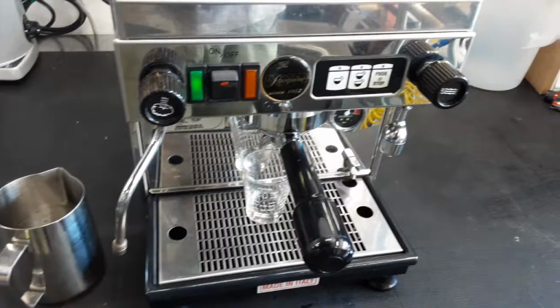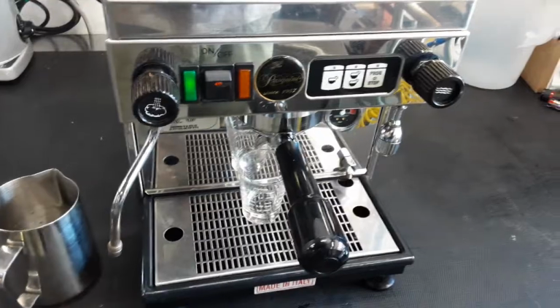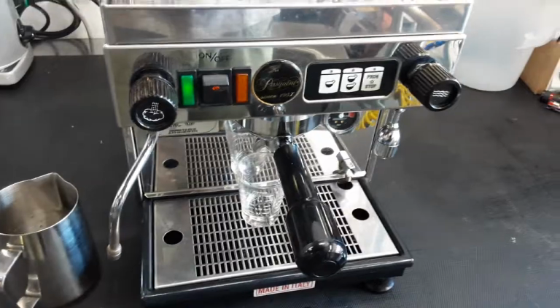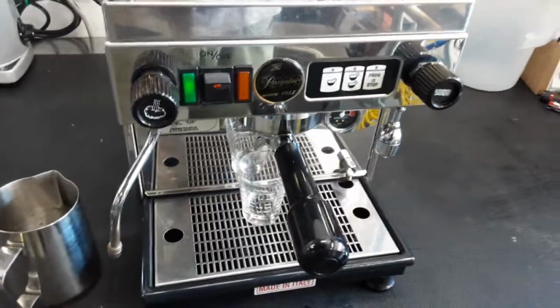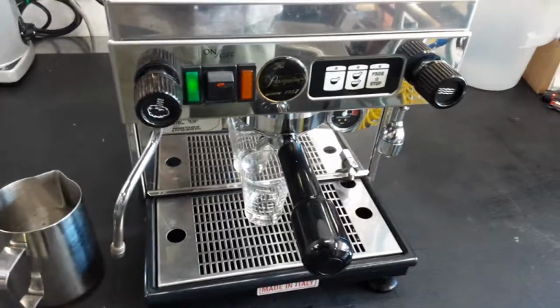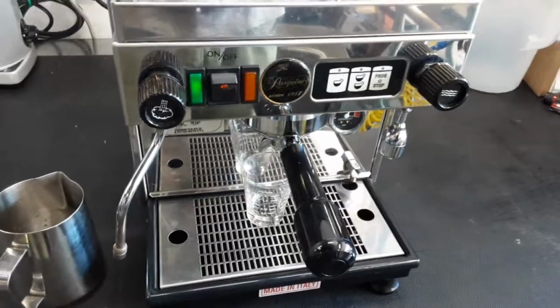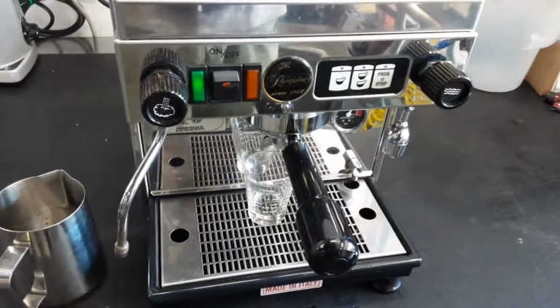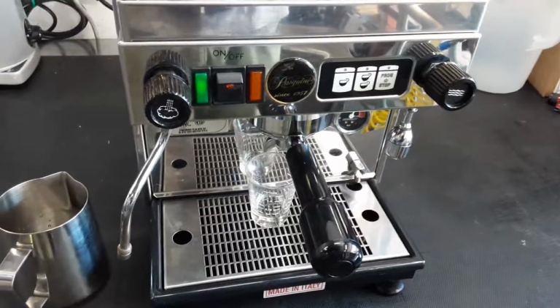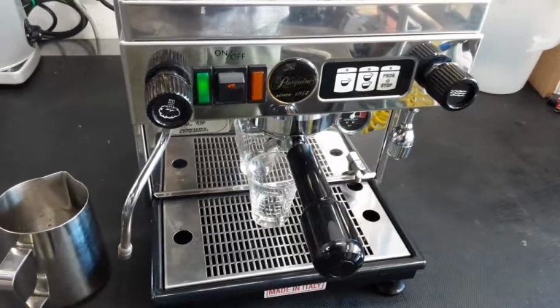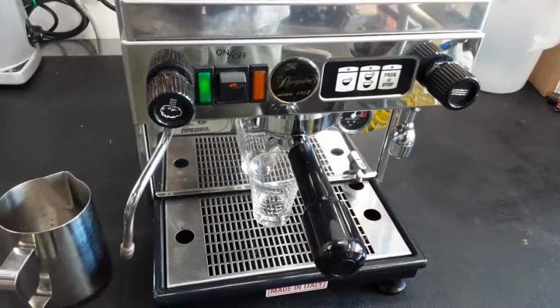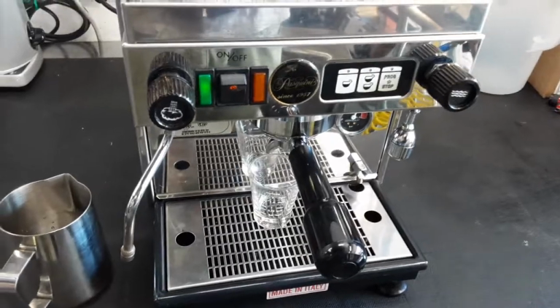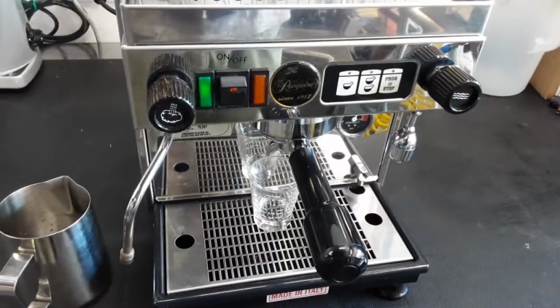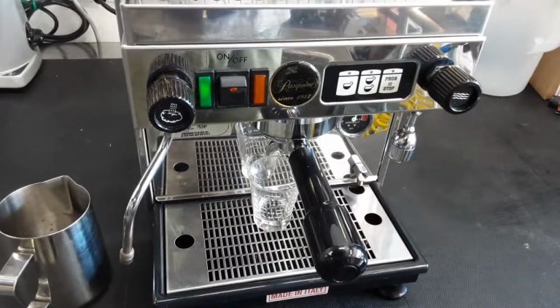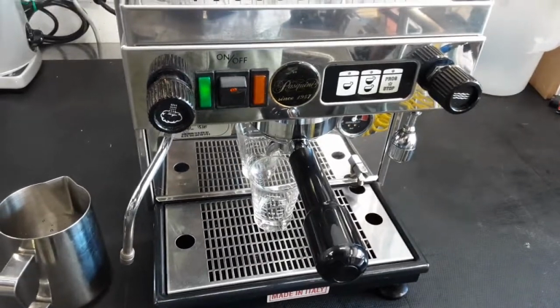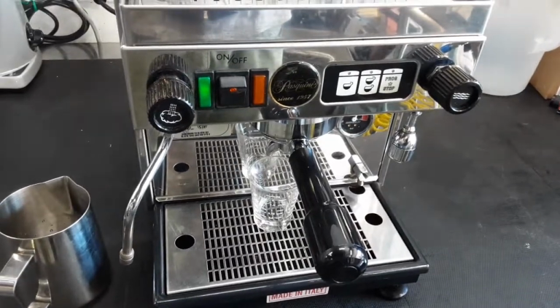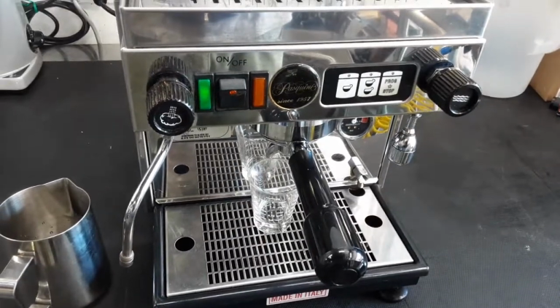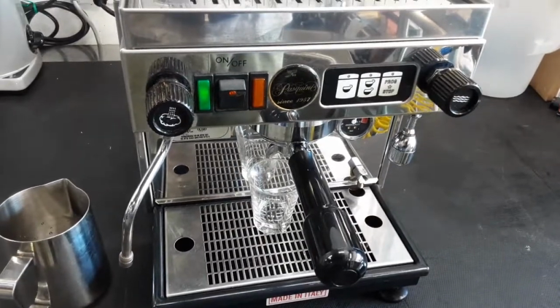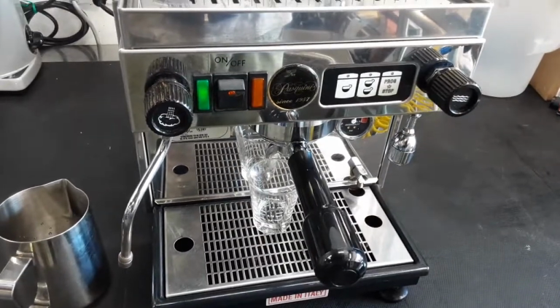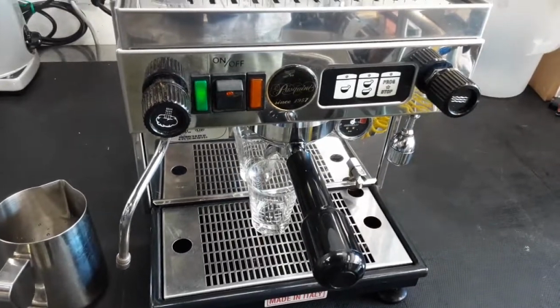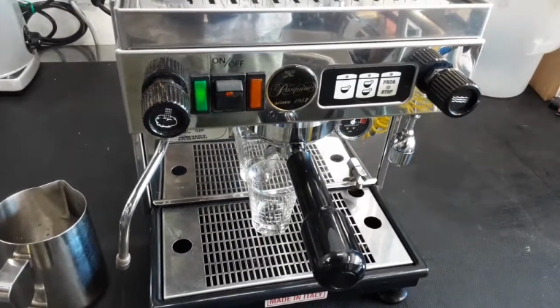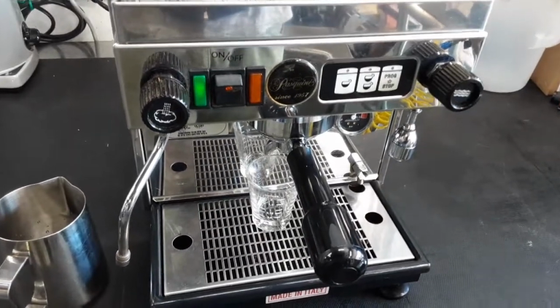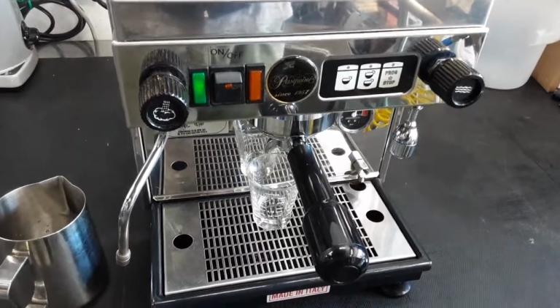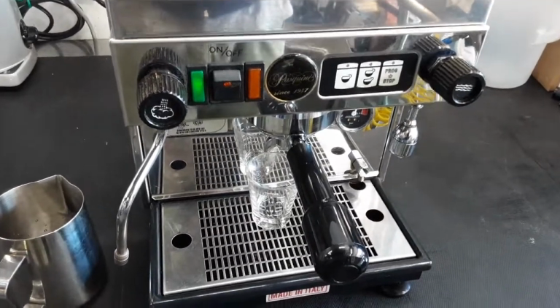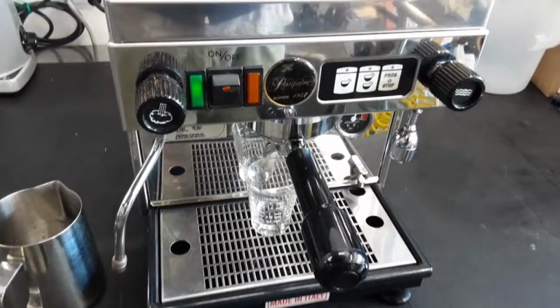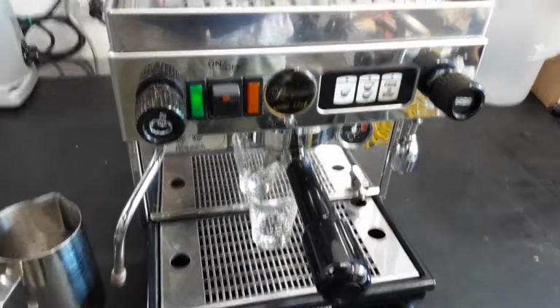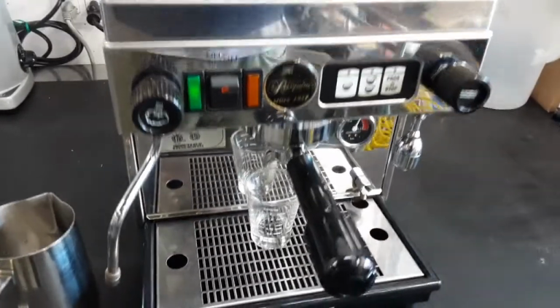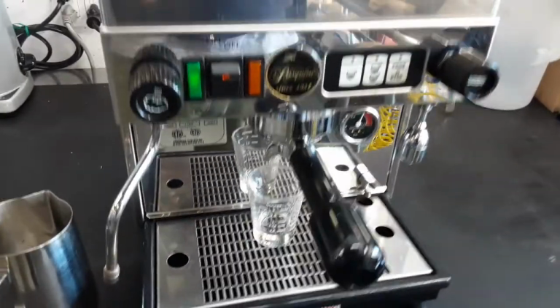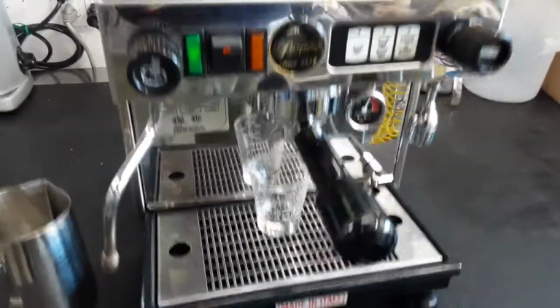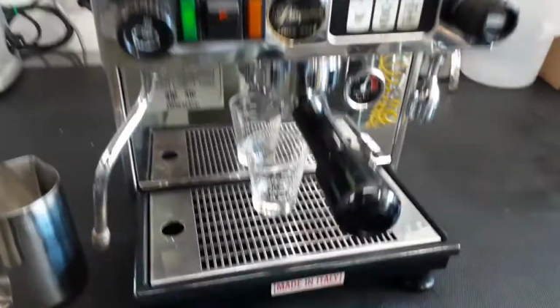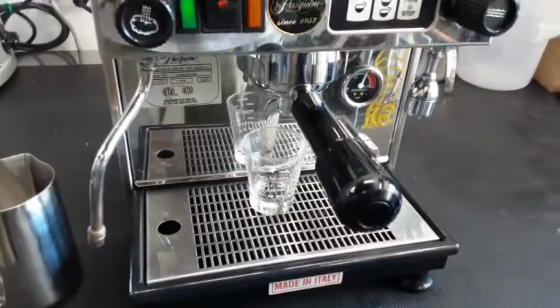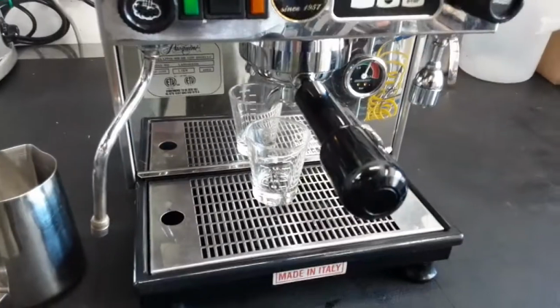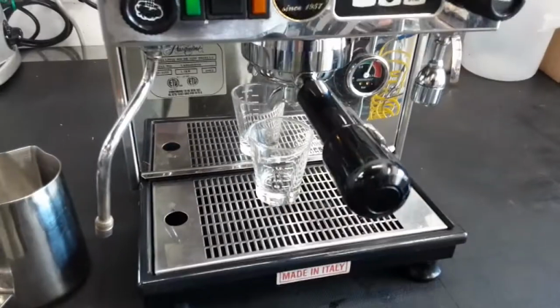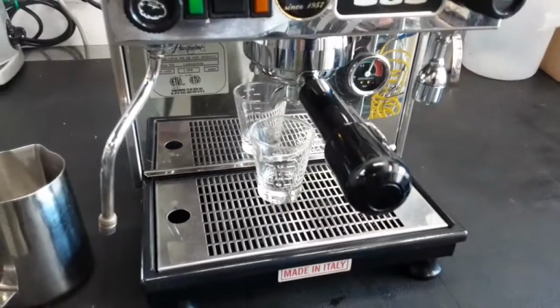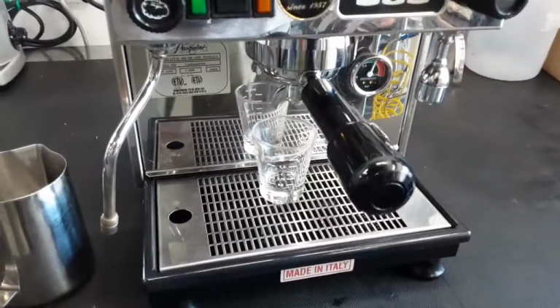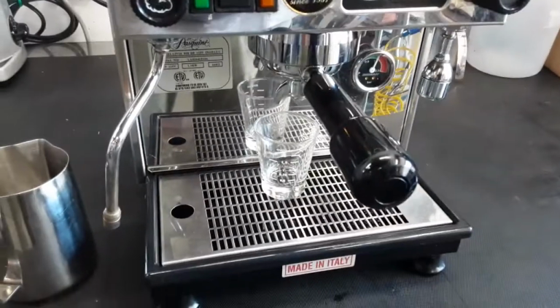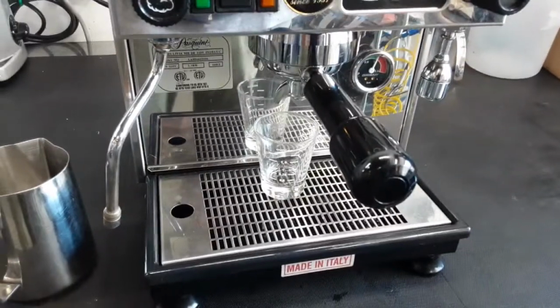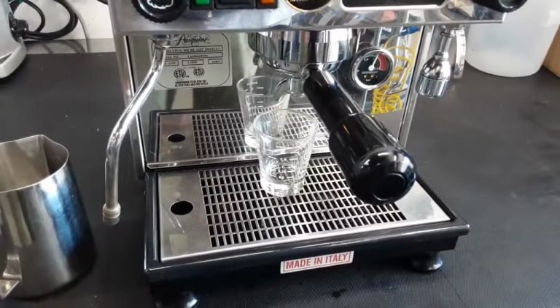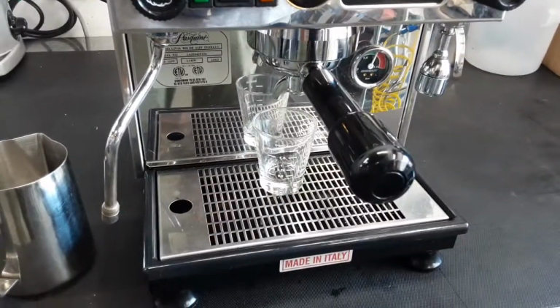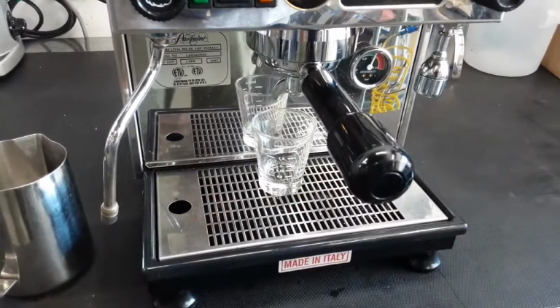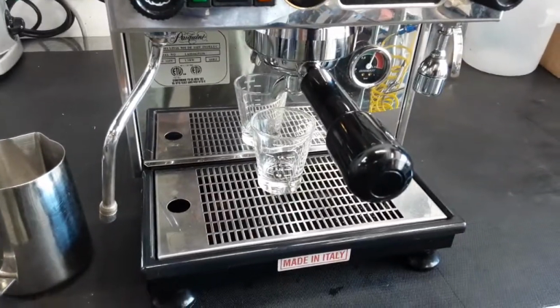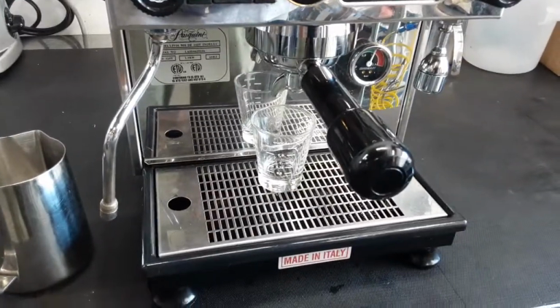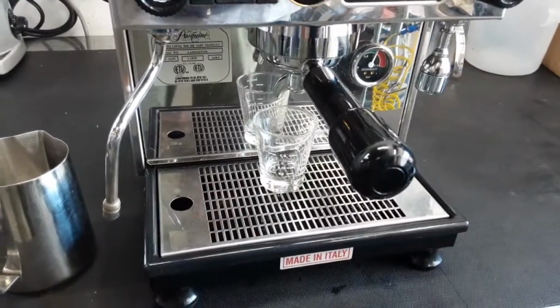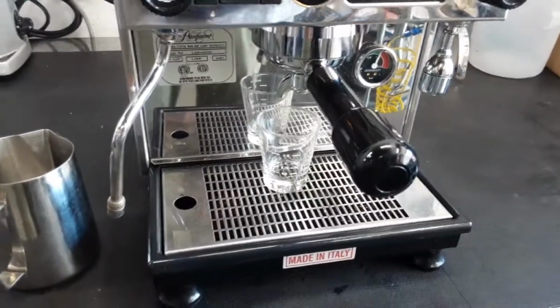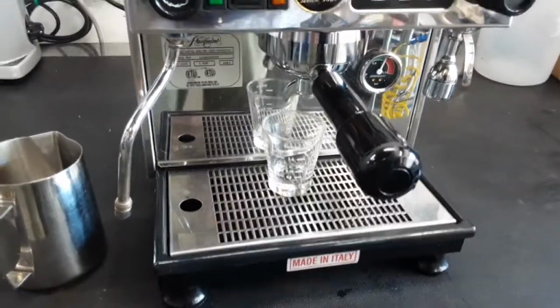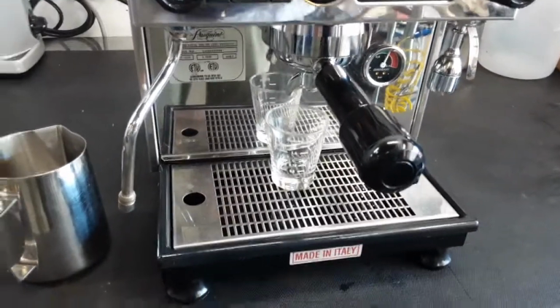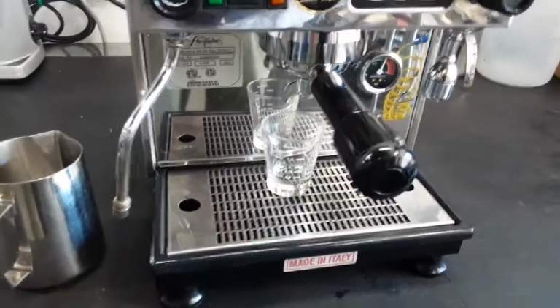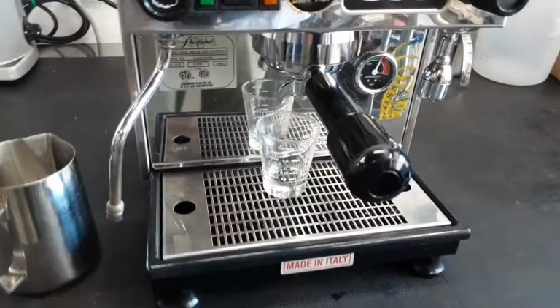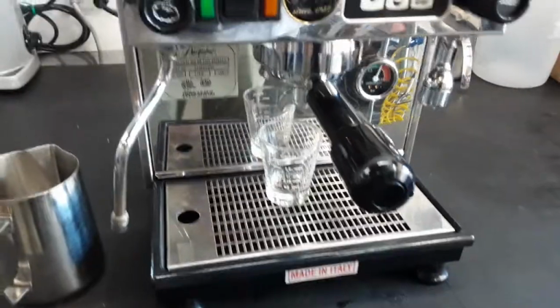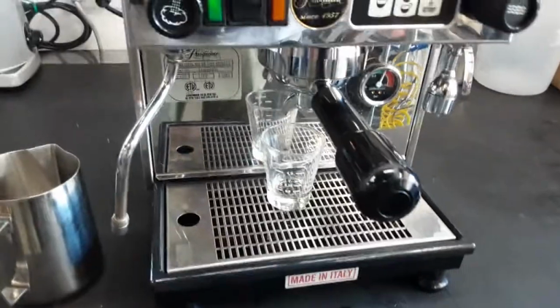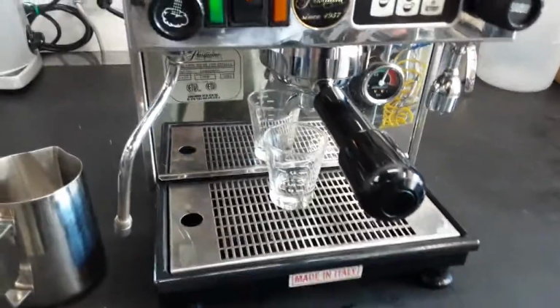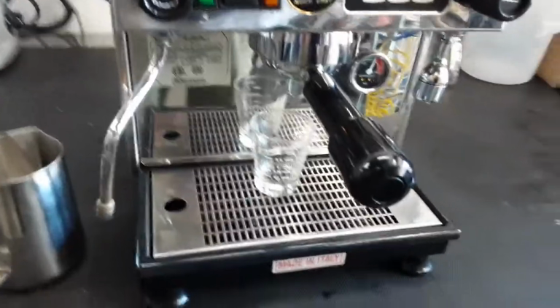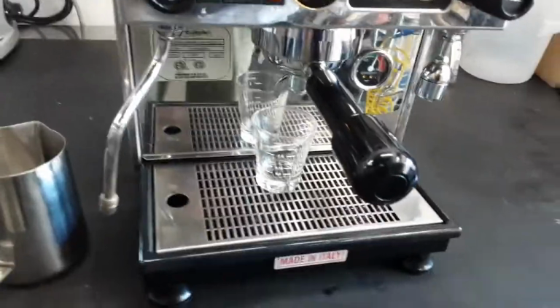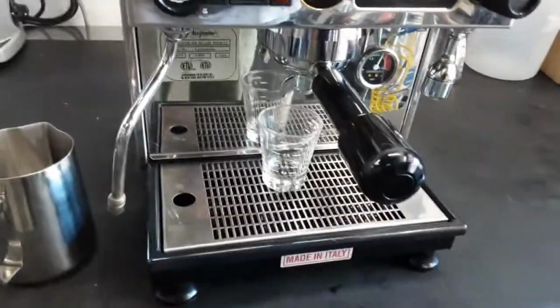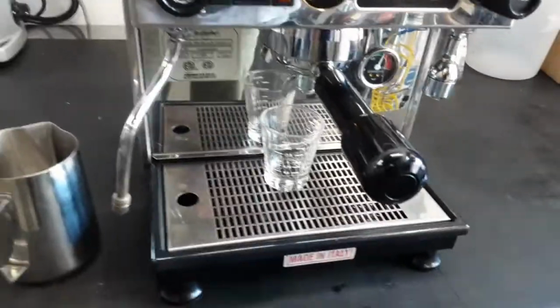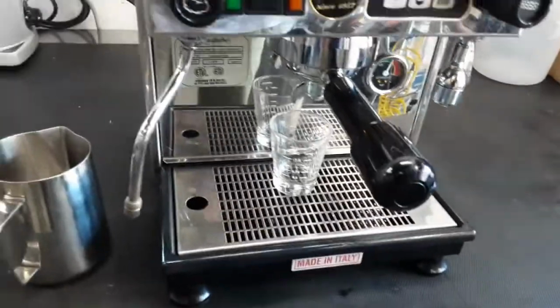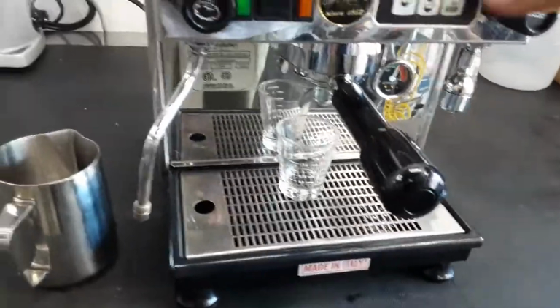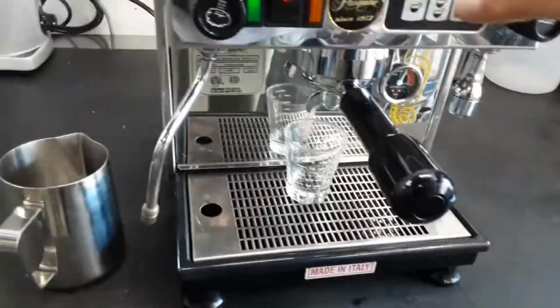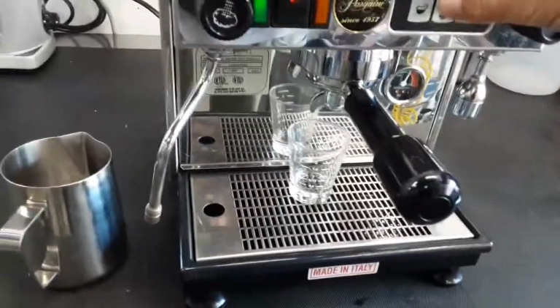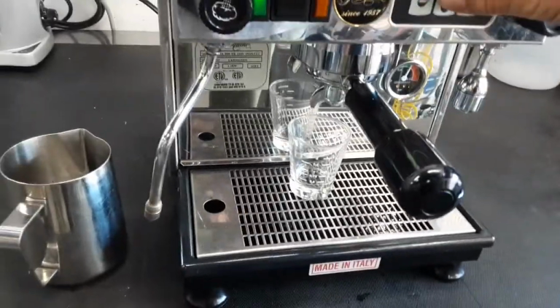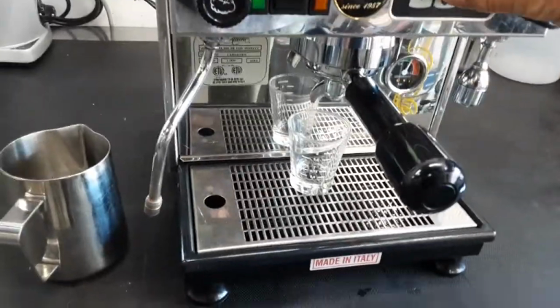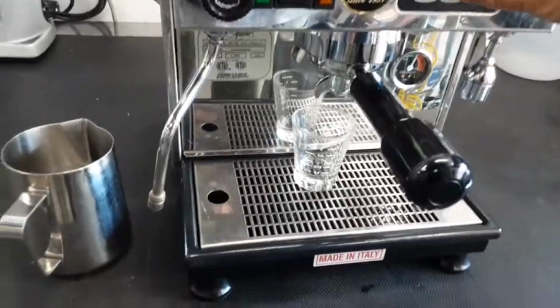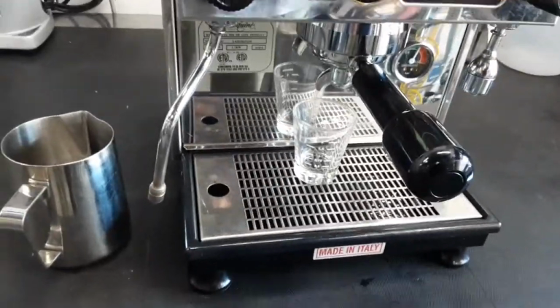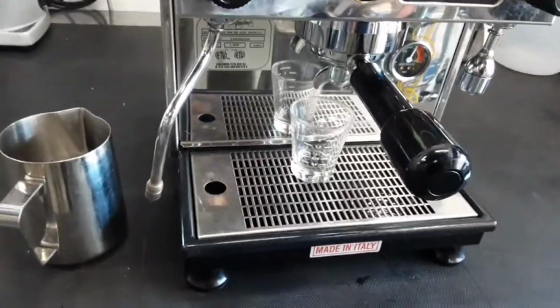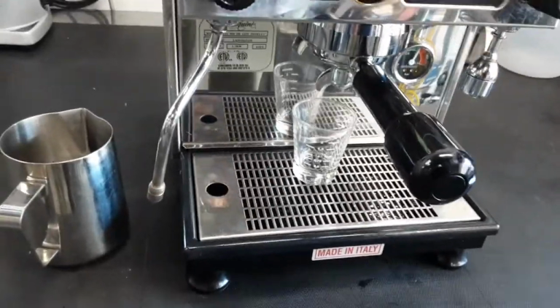Hello and welcome to Canon Coffee and Espresso Machines. Today we're testing this Pasquini Livia with Squeenie, Olivia, and 90, and let's go ahead and pull a shot.